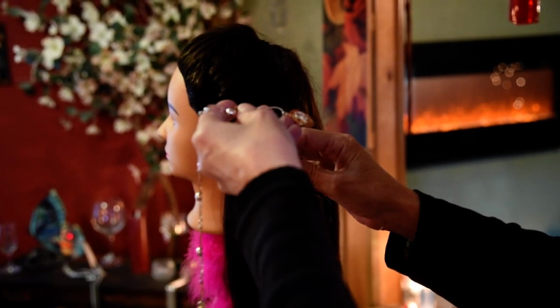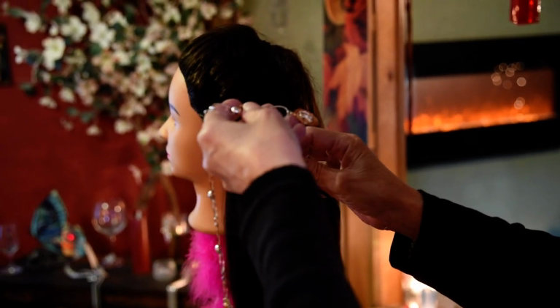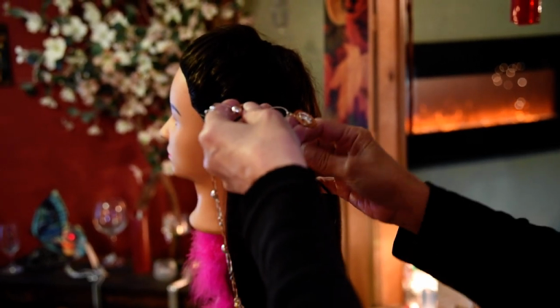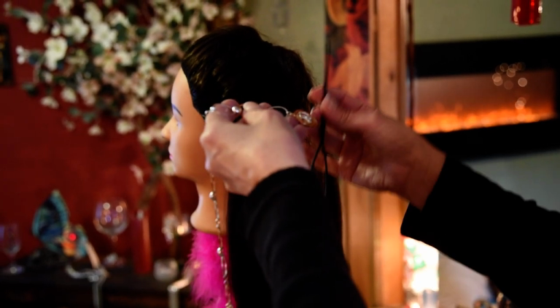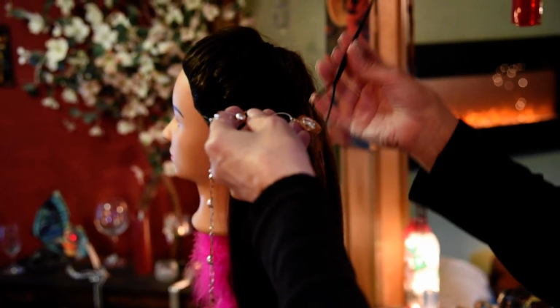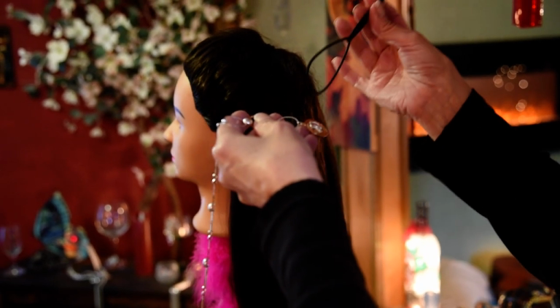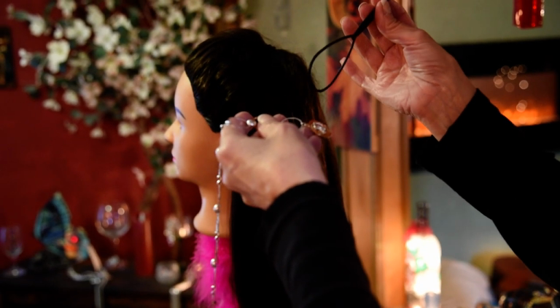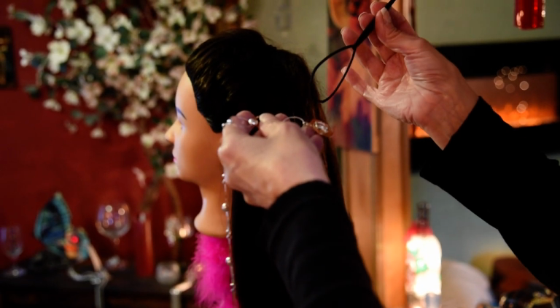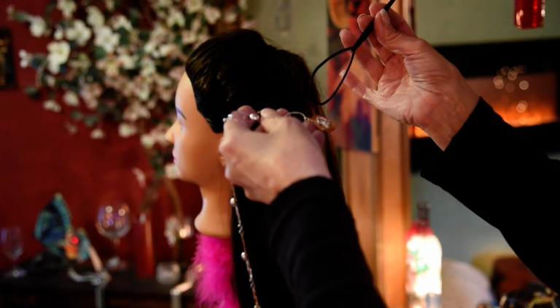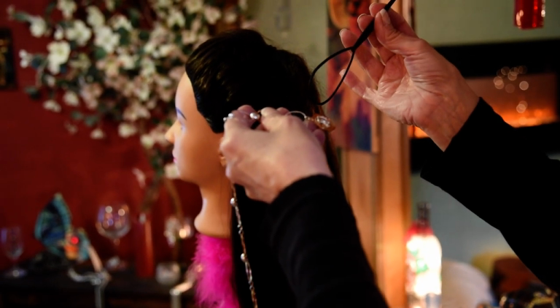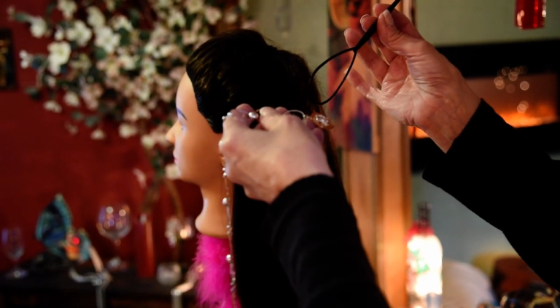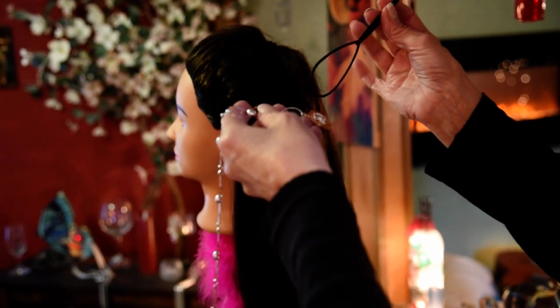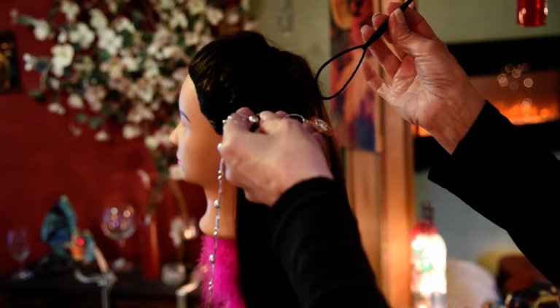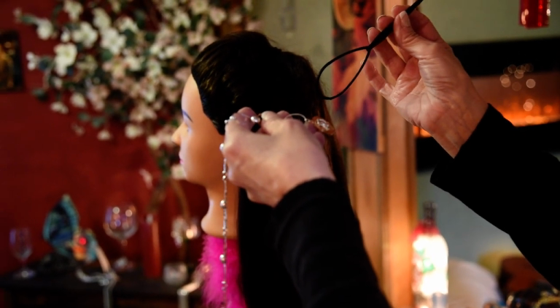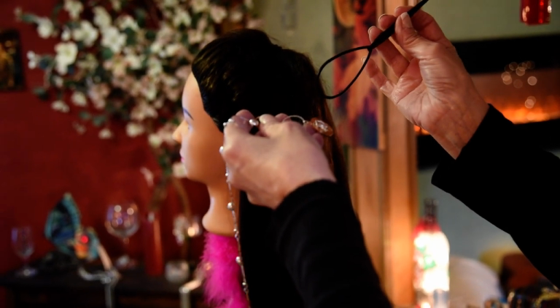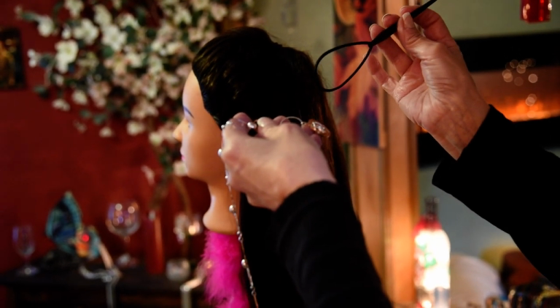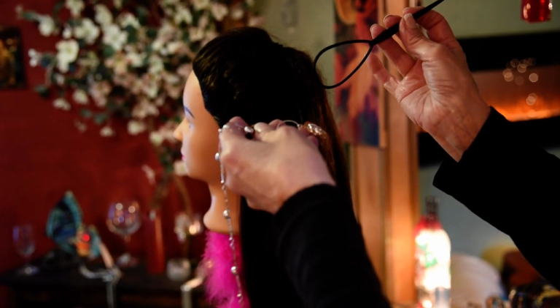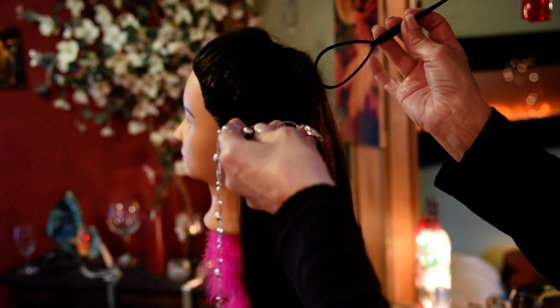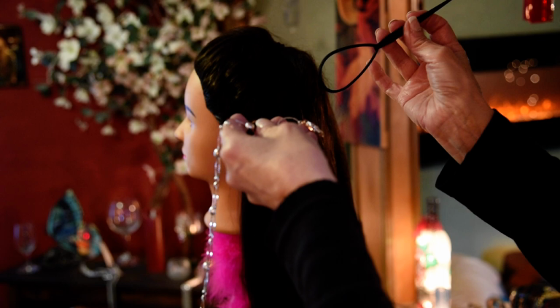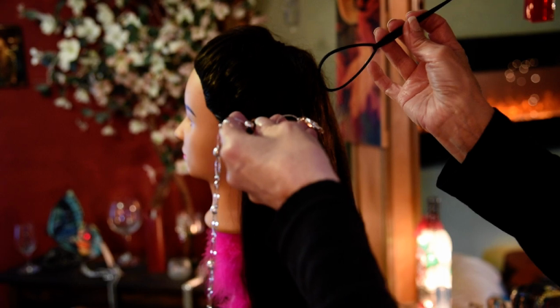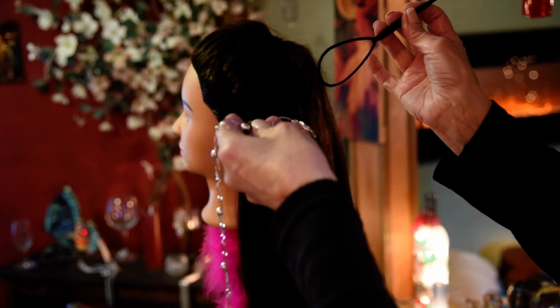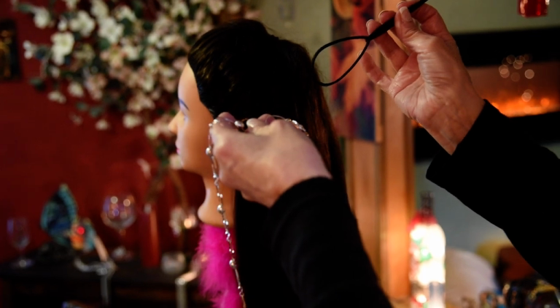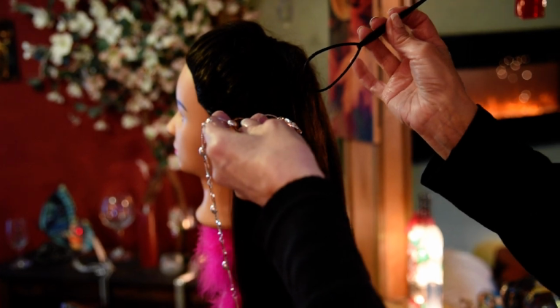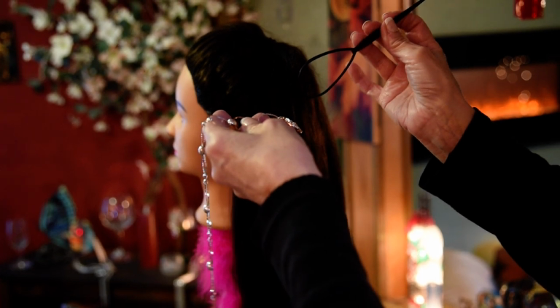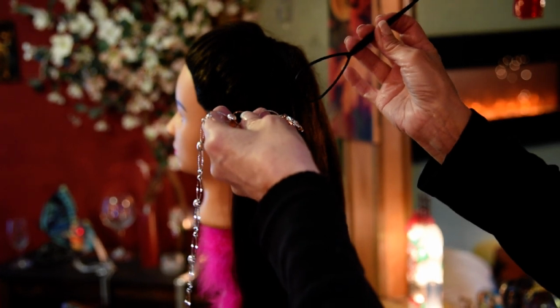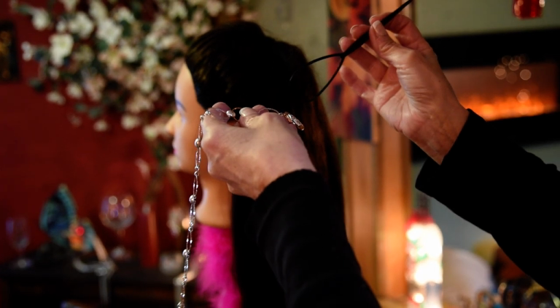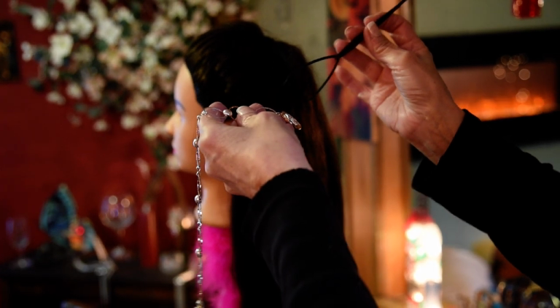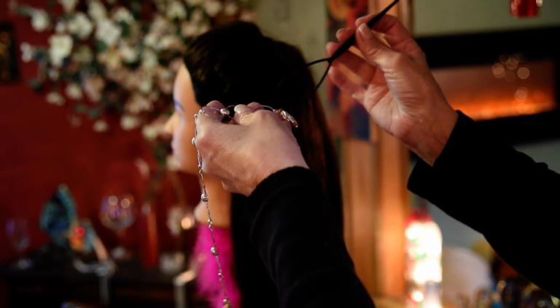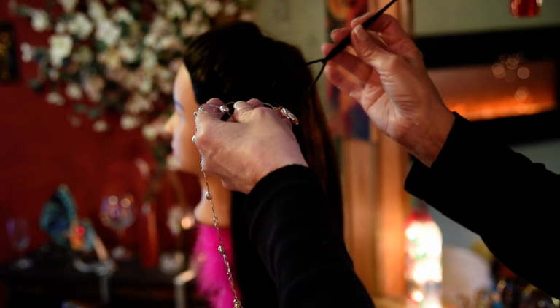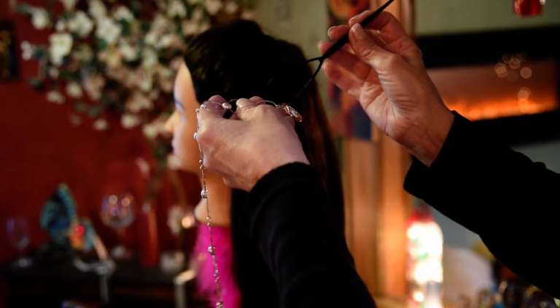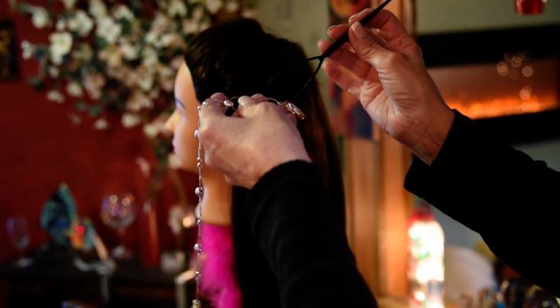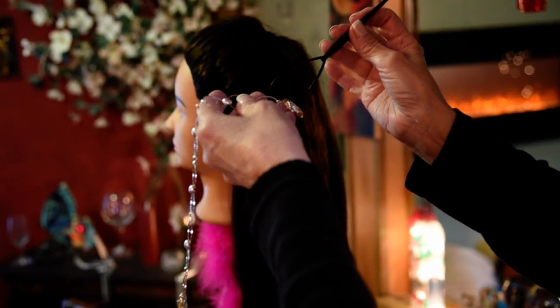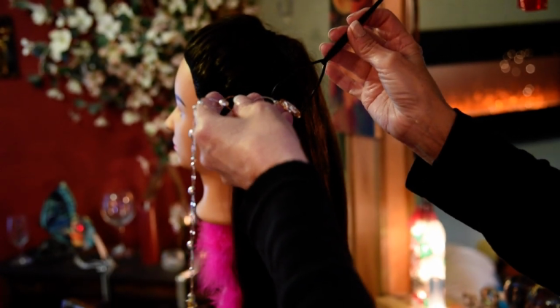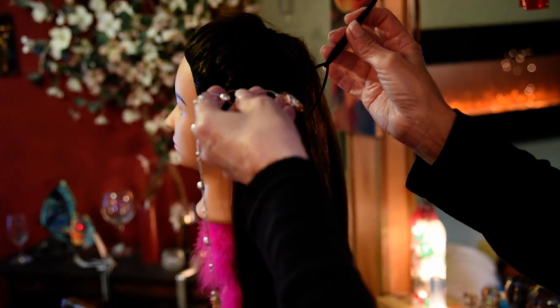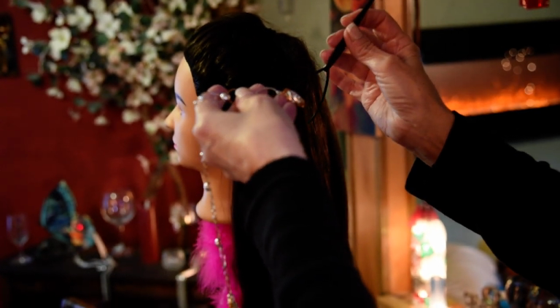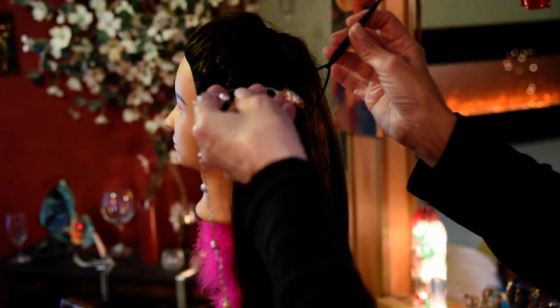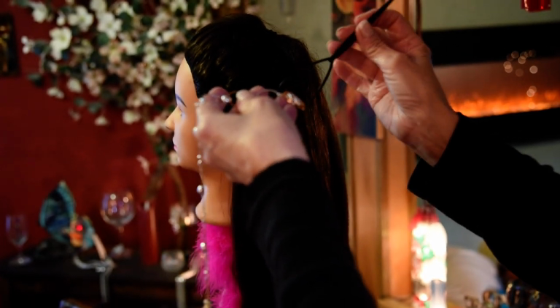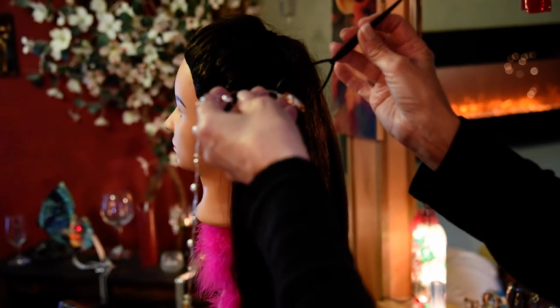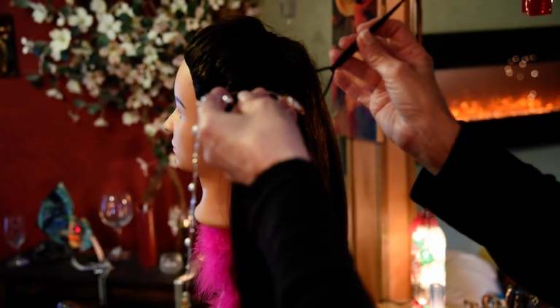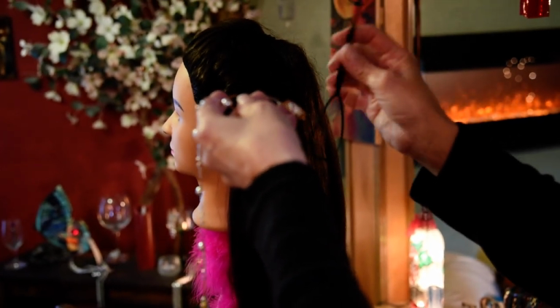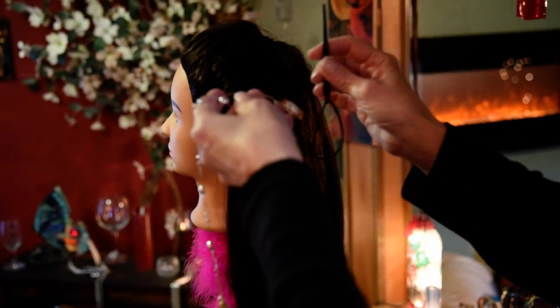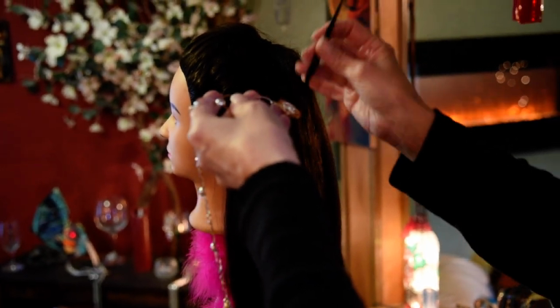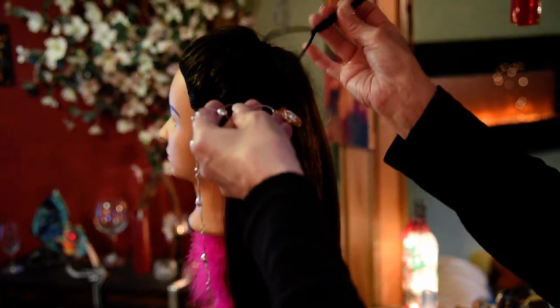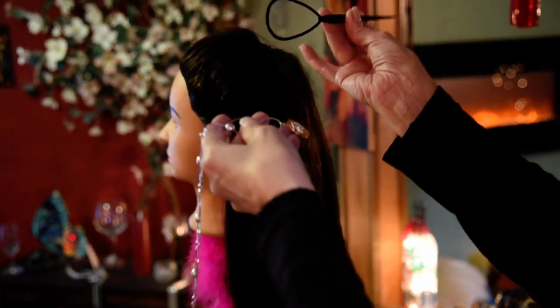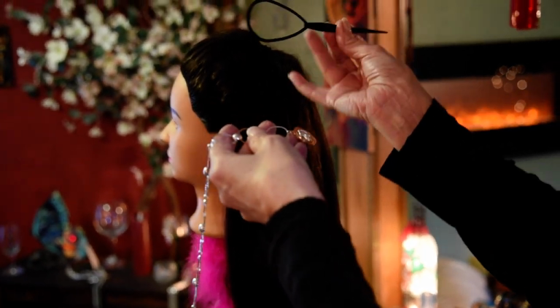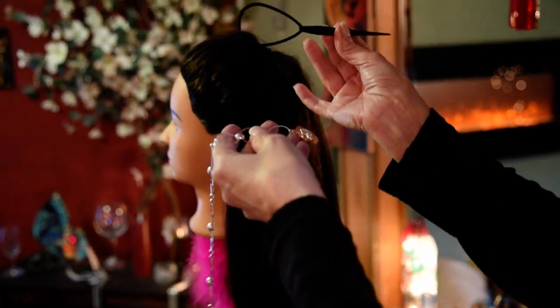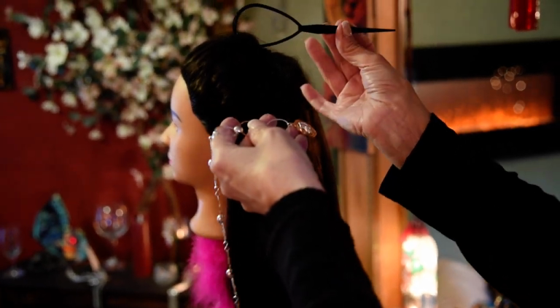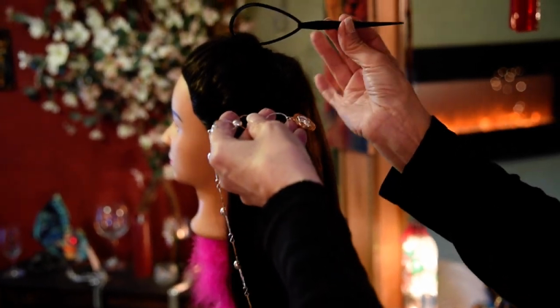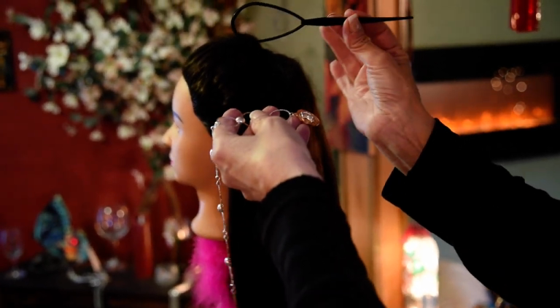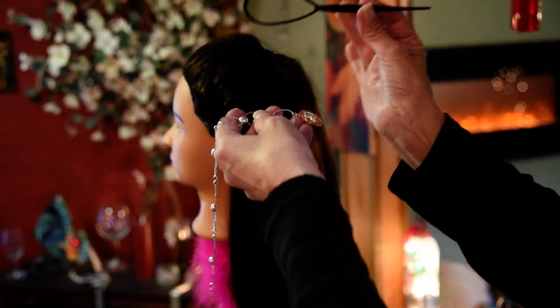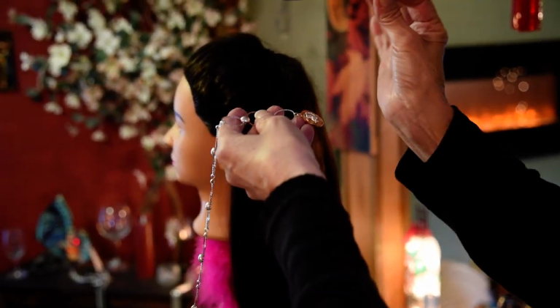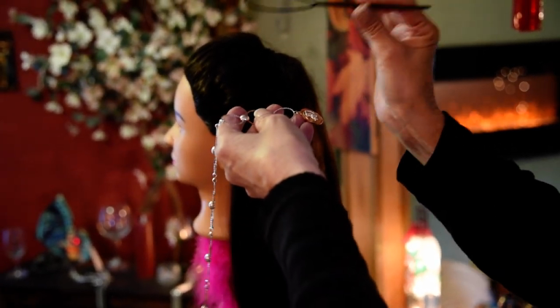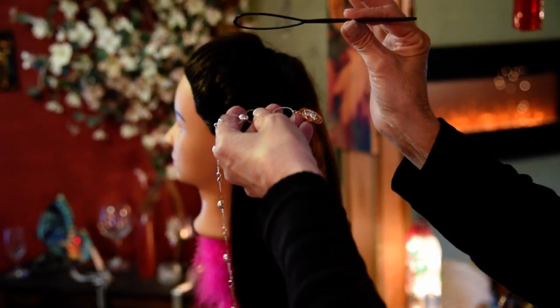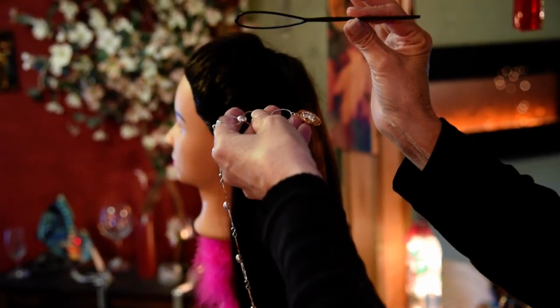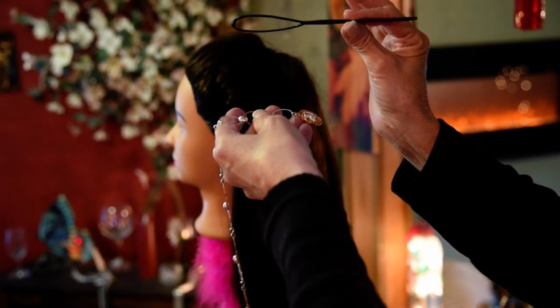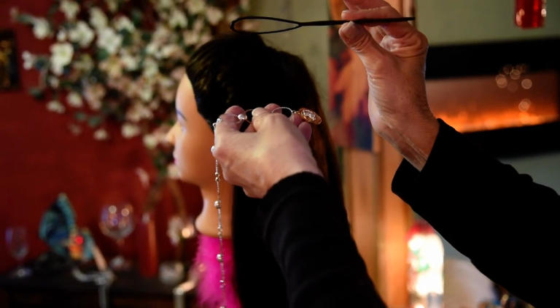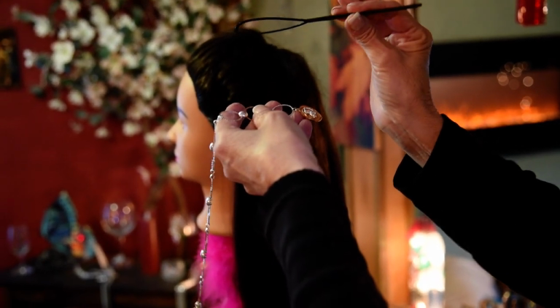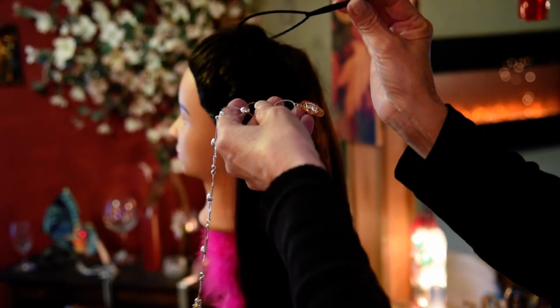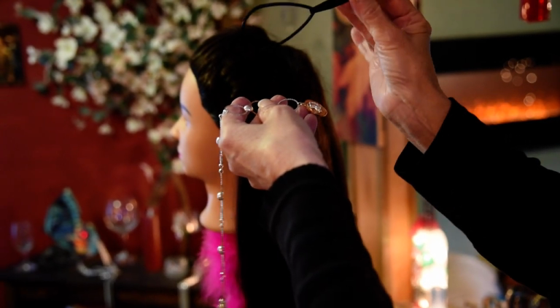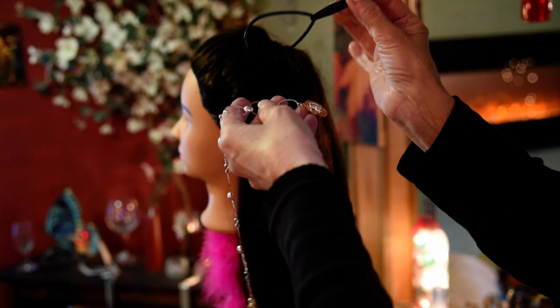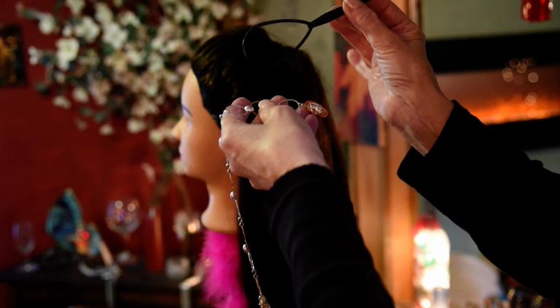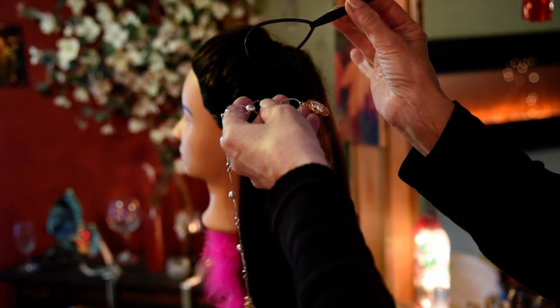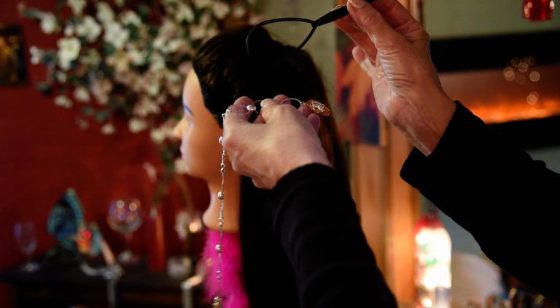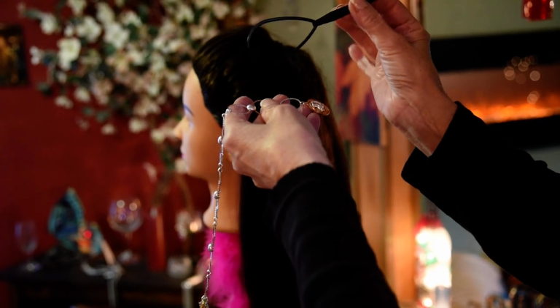Hi everyone. I'm going to show you how to use the jeweled hair chains. So we have a tool — that's what you'll have.